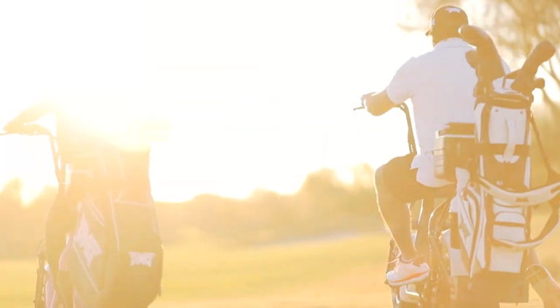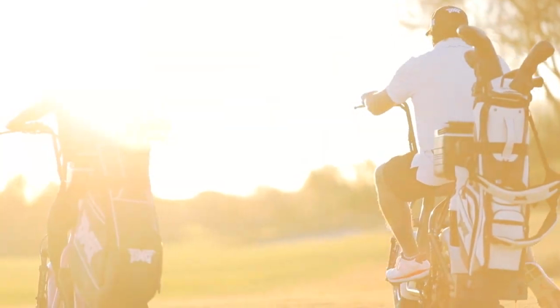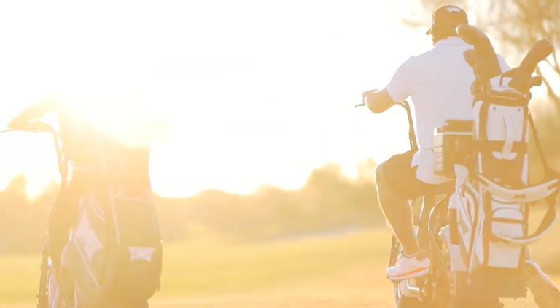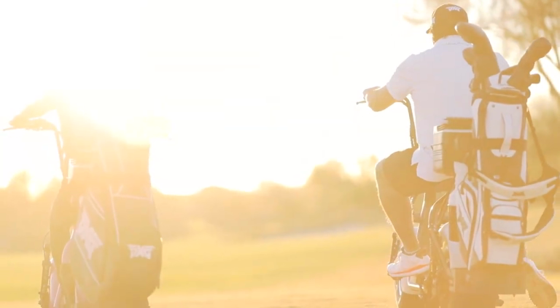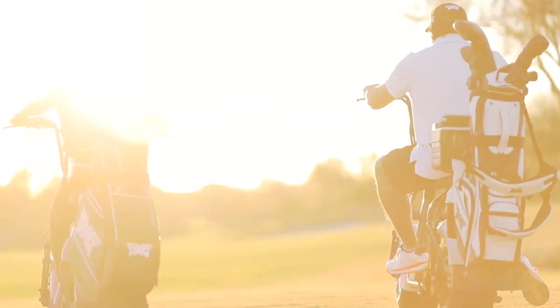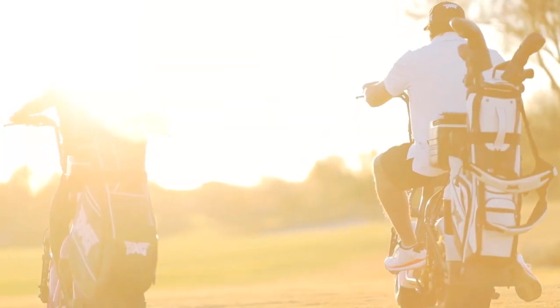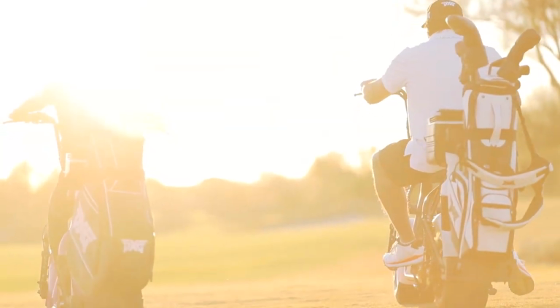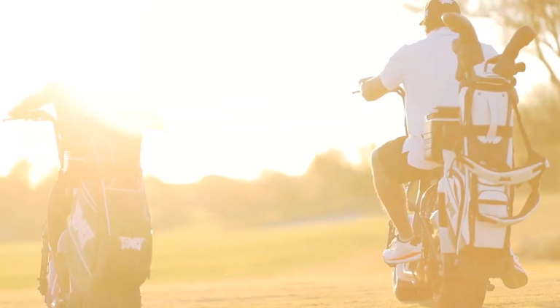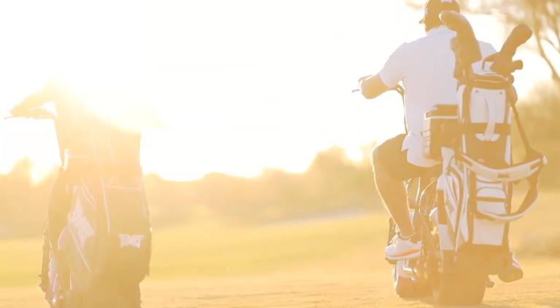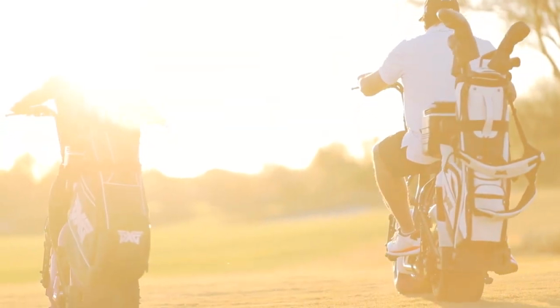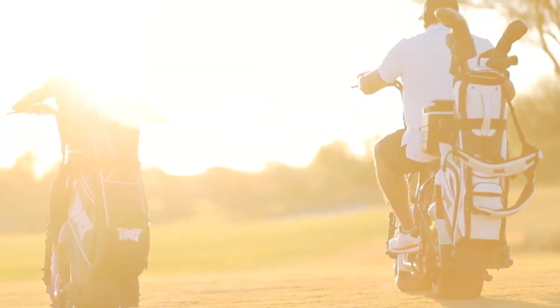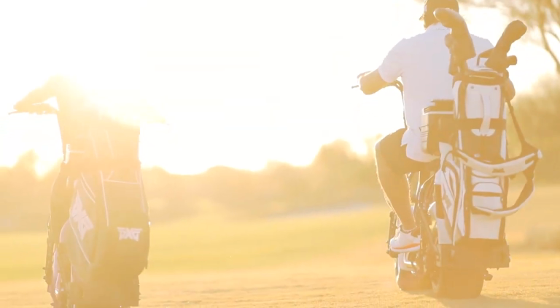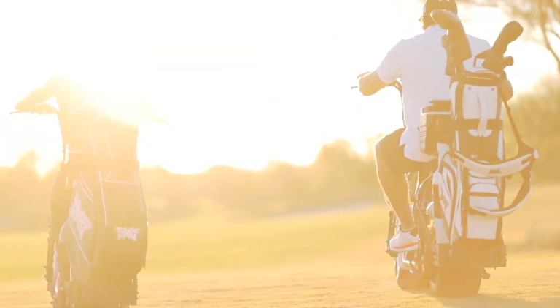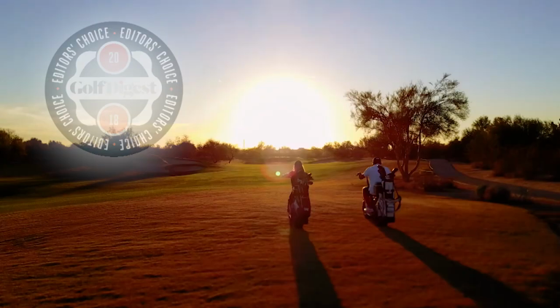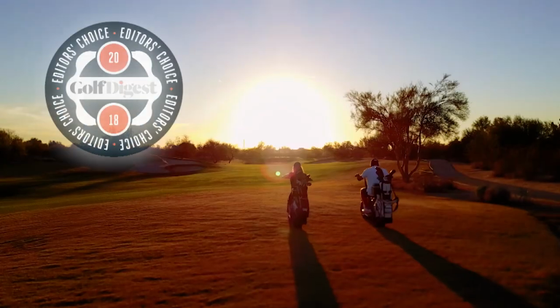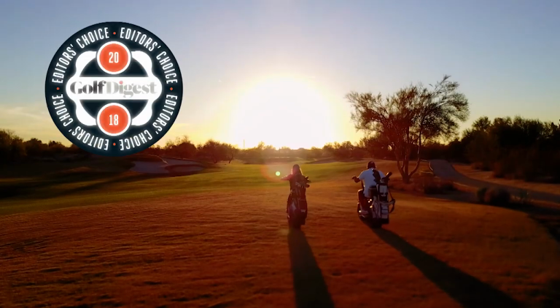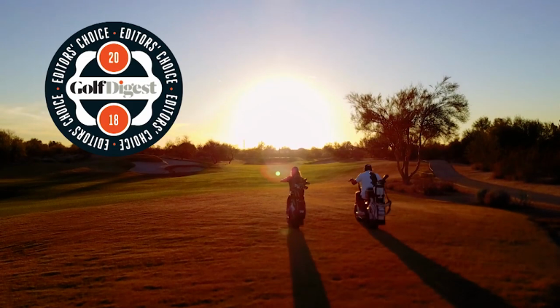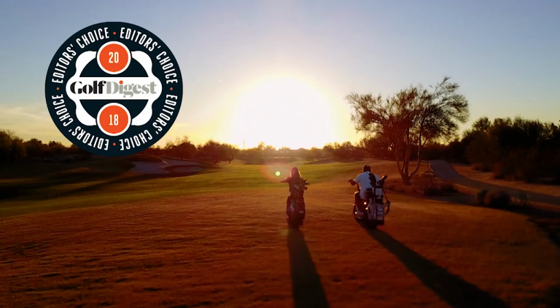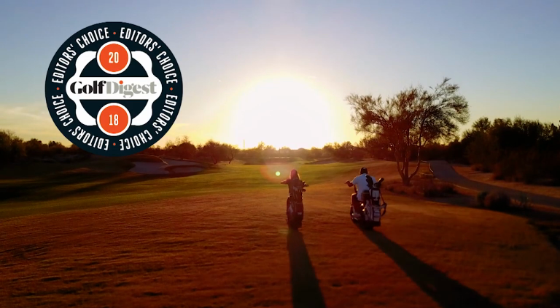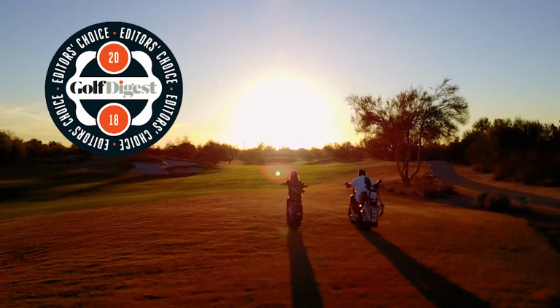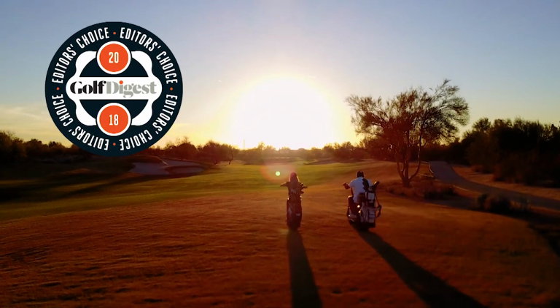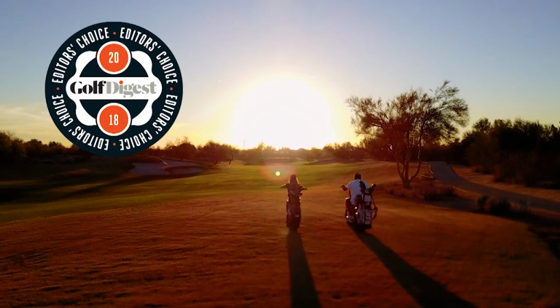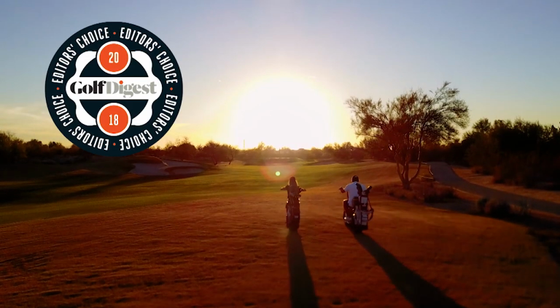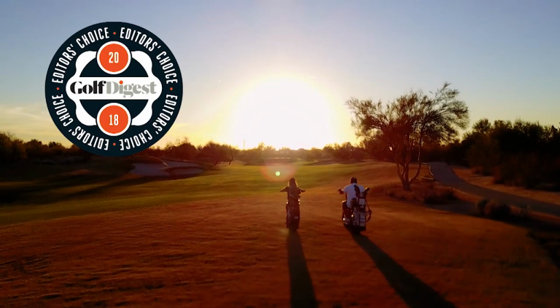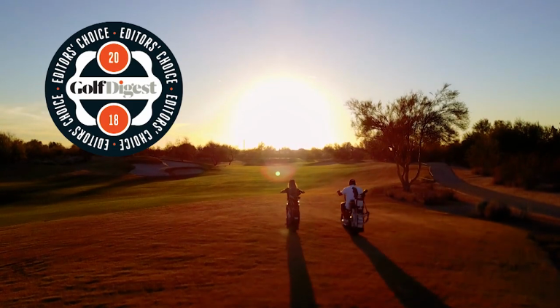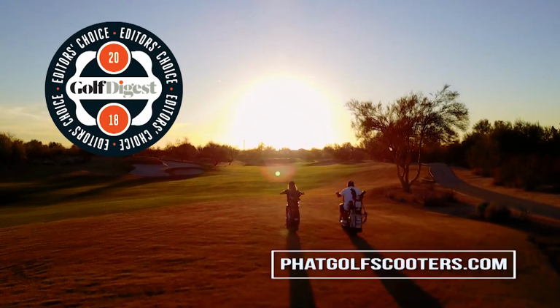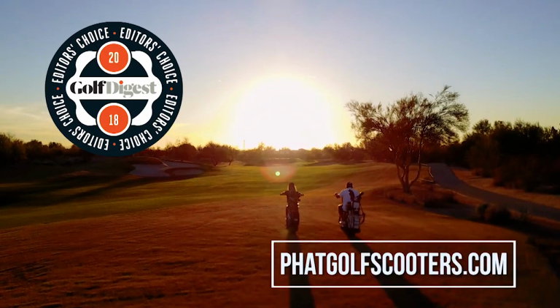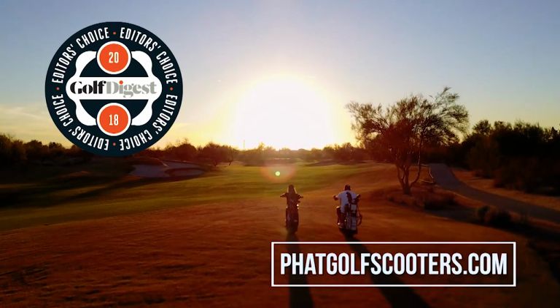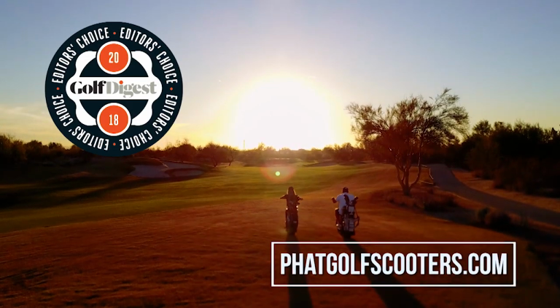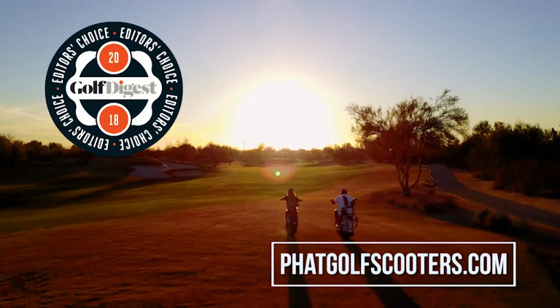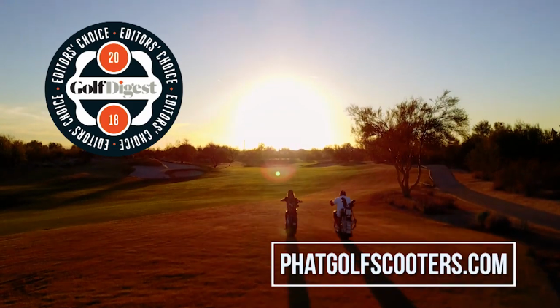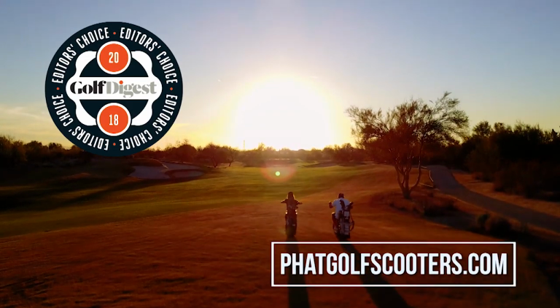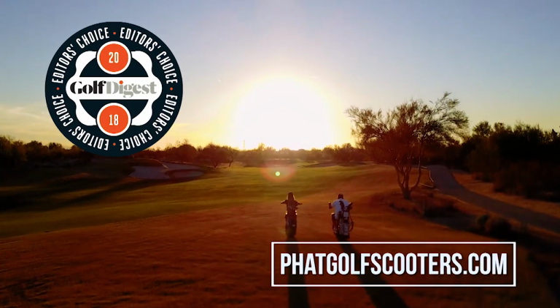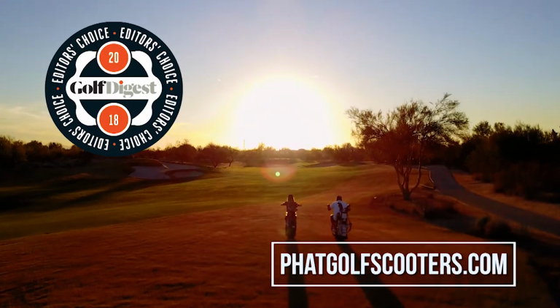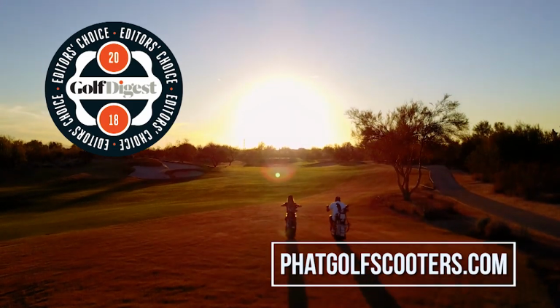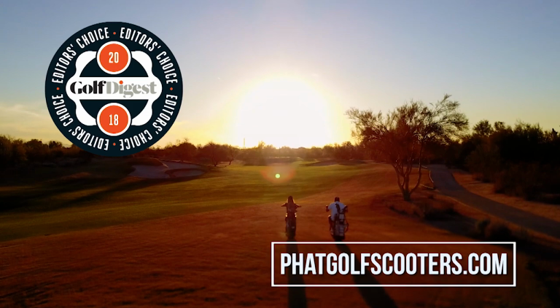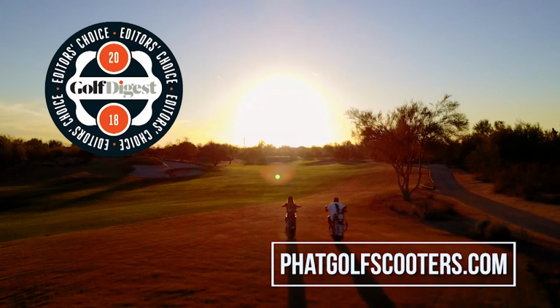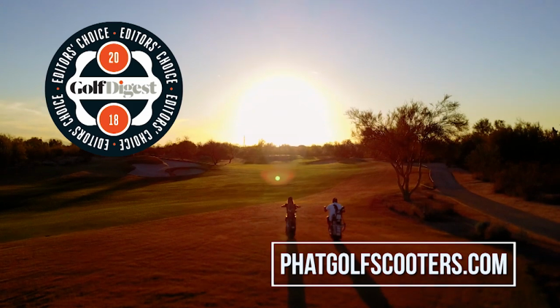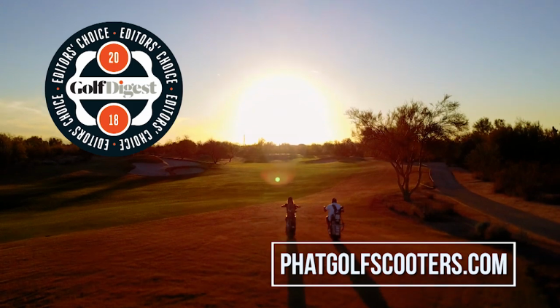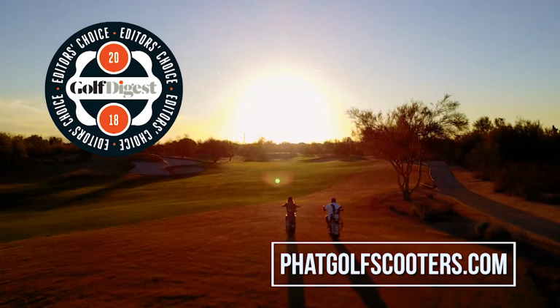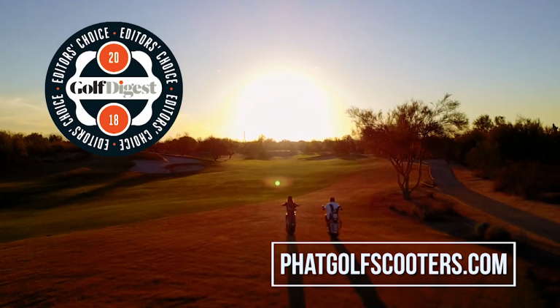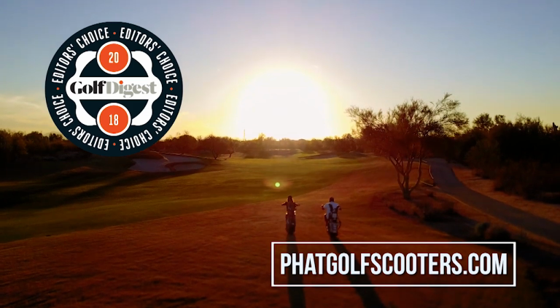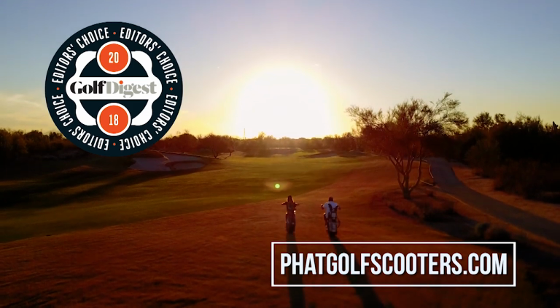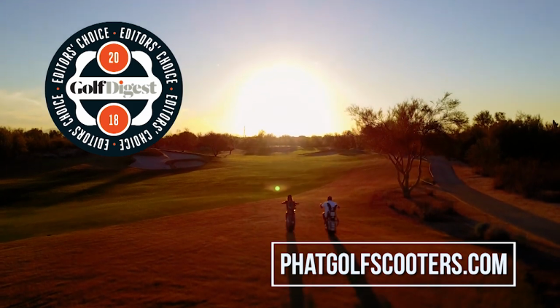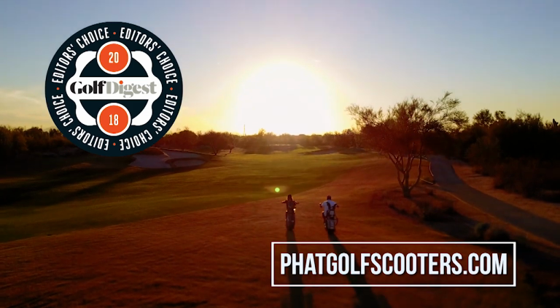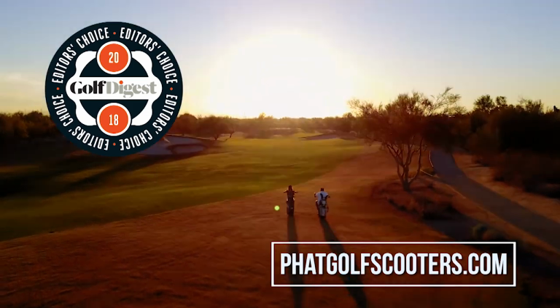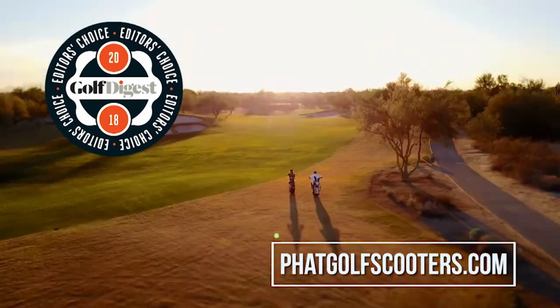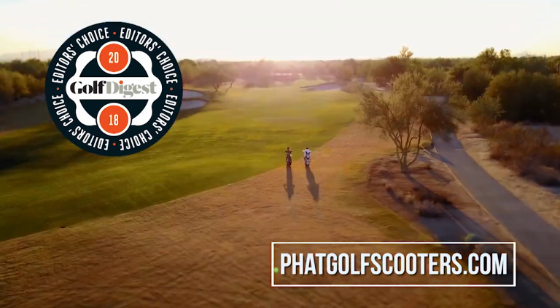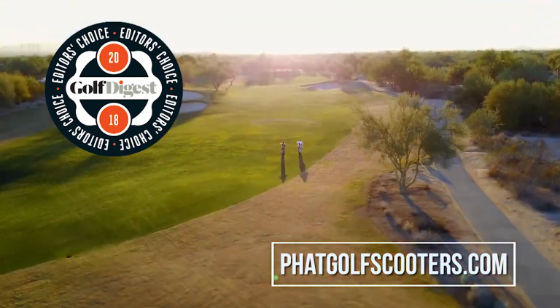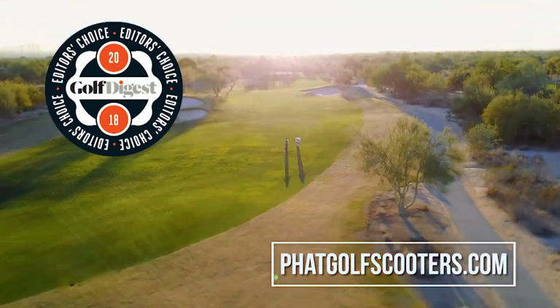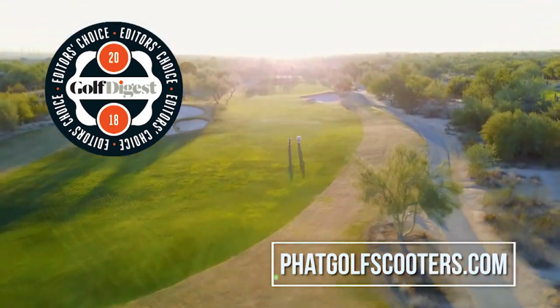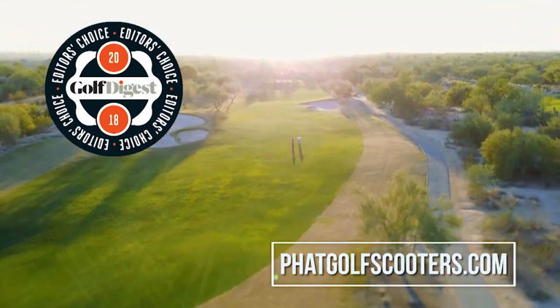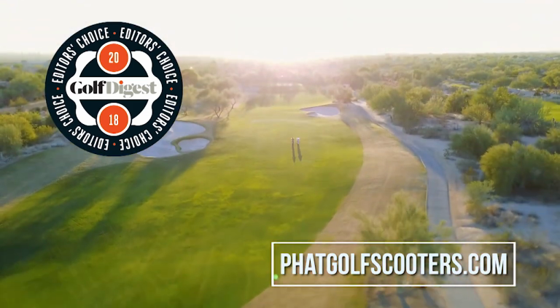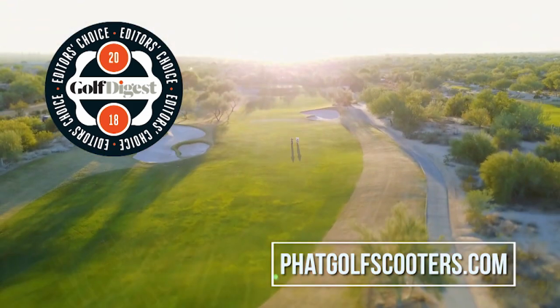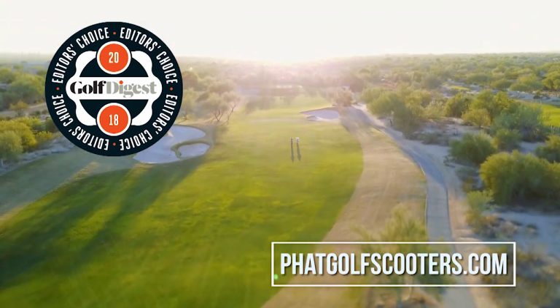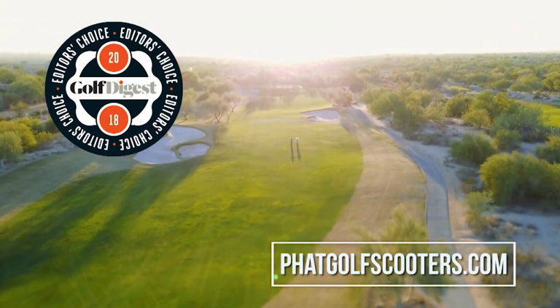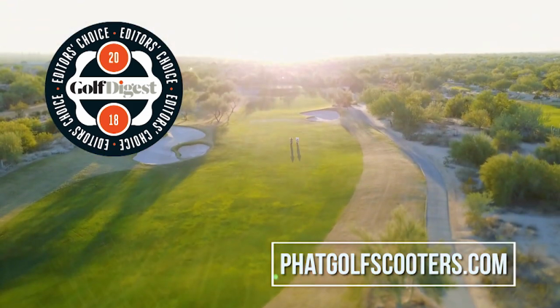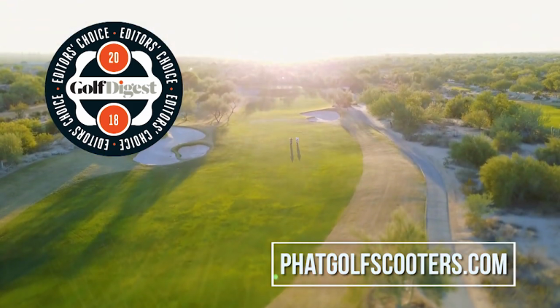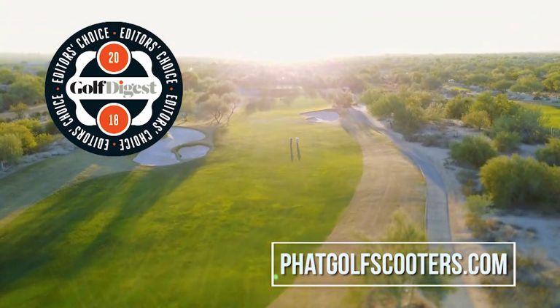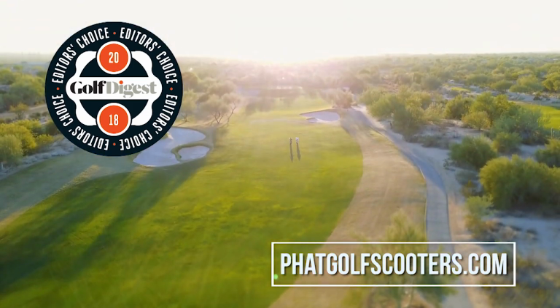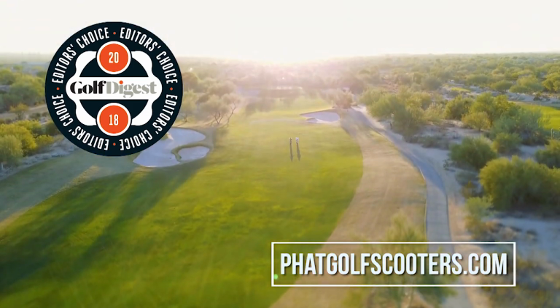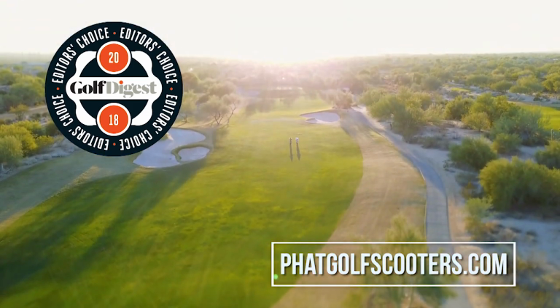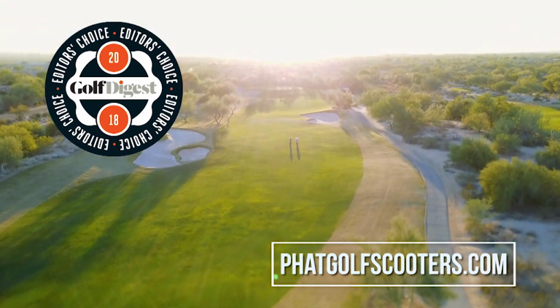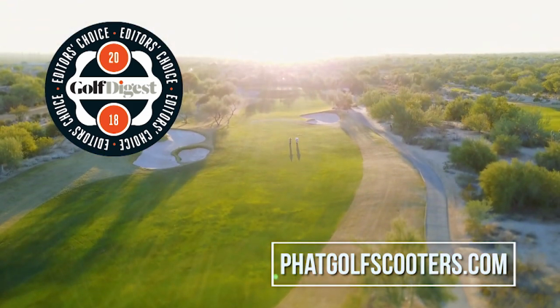Fat Scooters was selected as 2018 Editor's Choice Award by Golf Digest. If you want to learn more, visit FatGolfScooters.com.